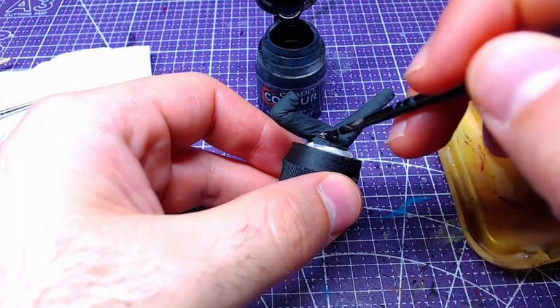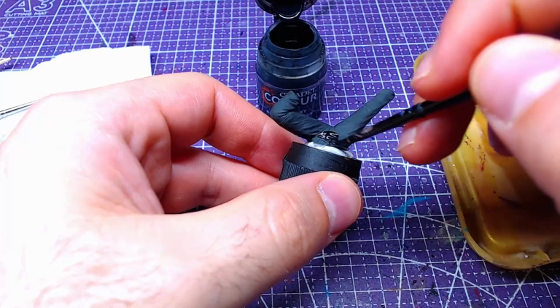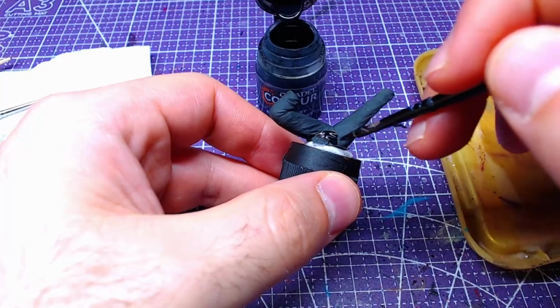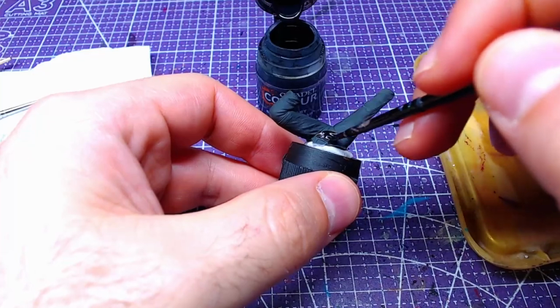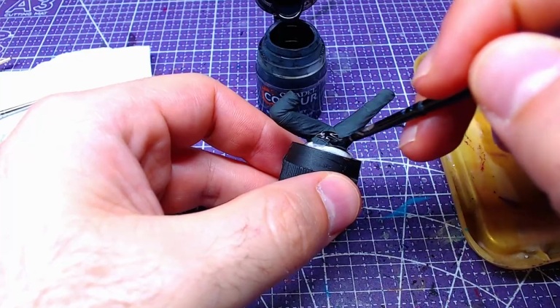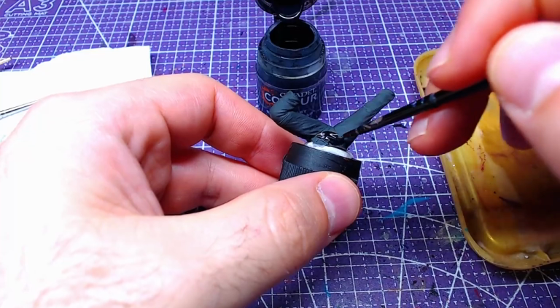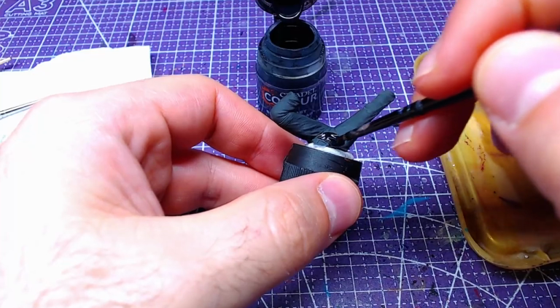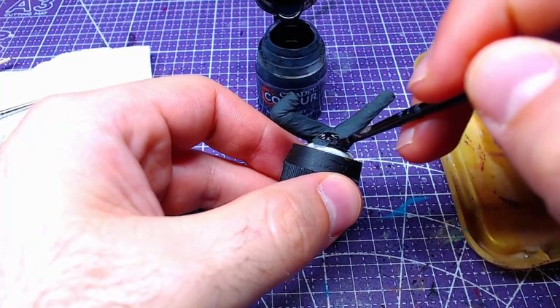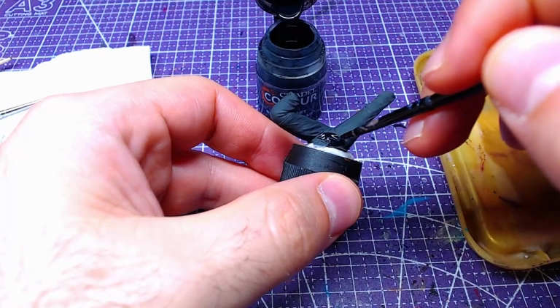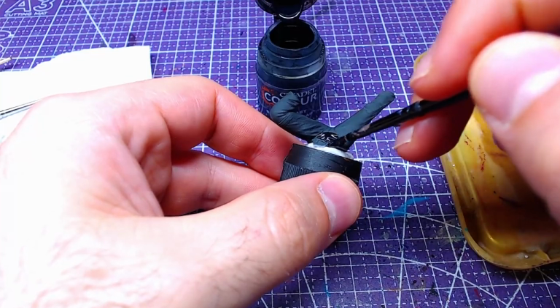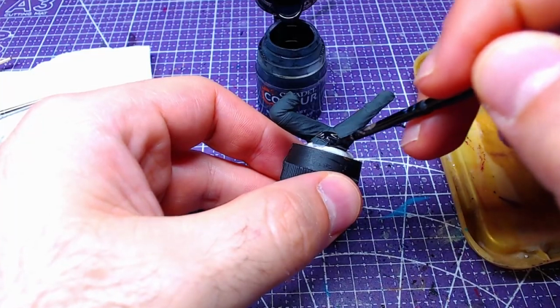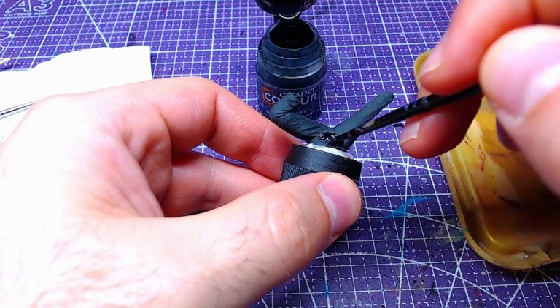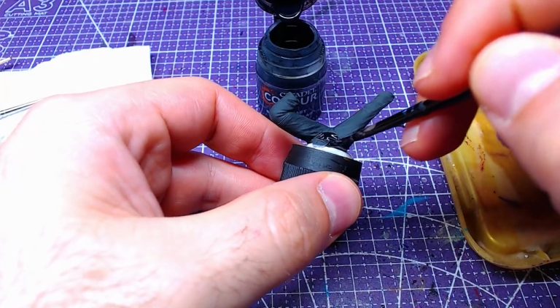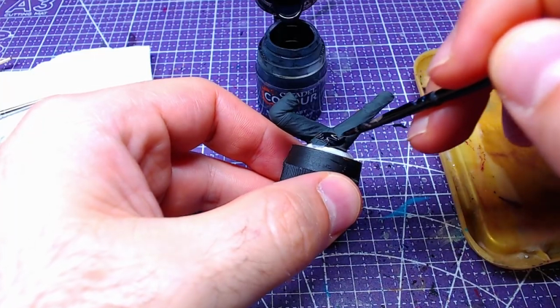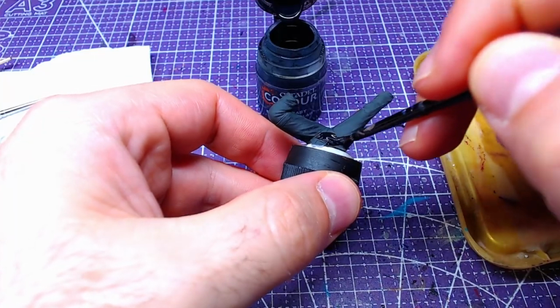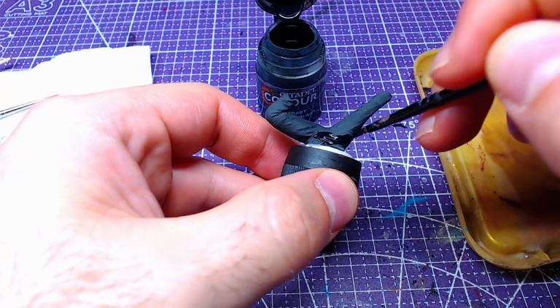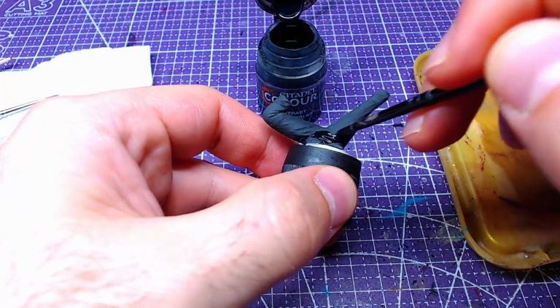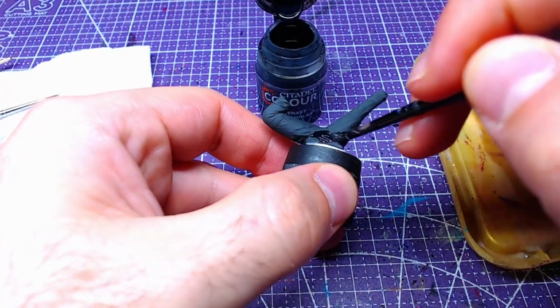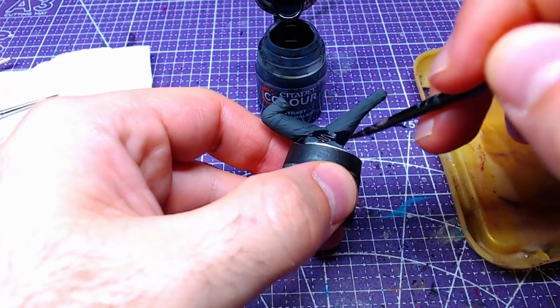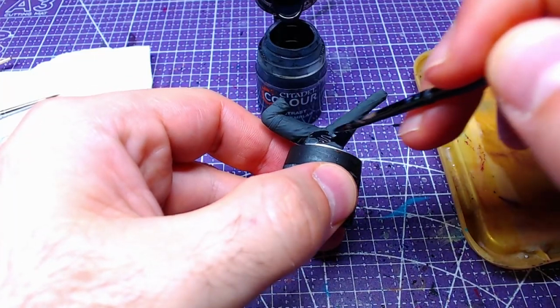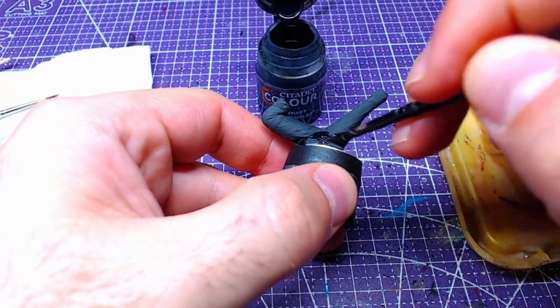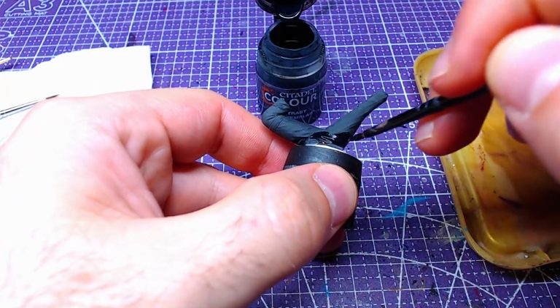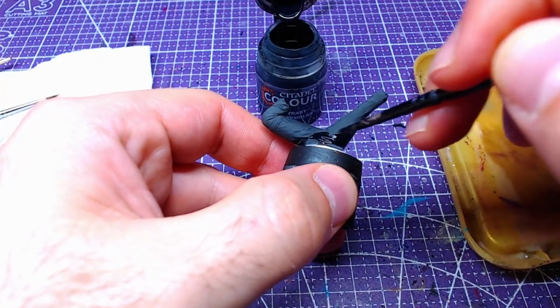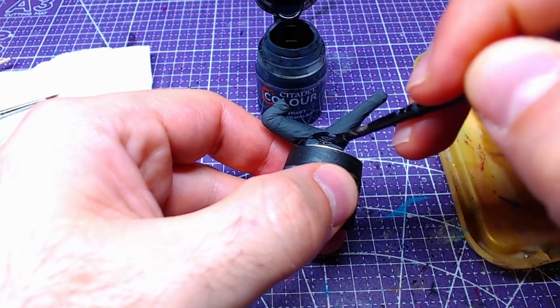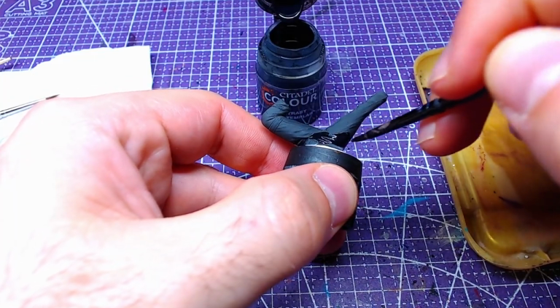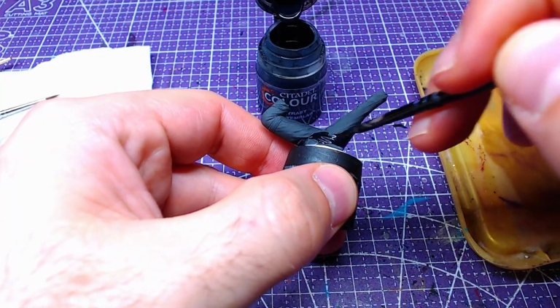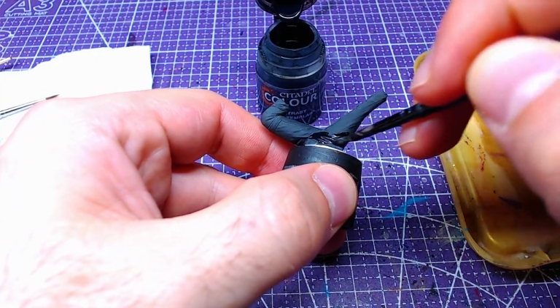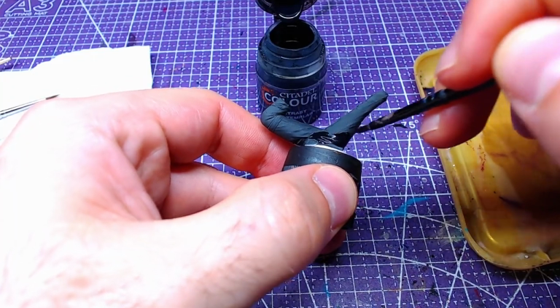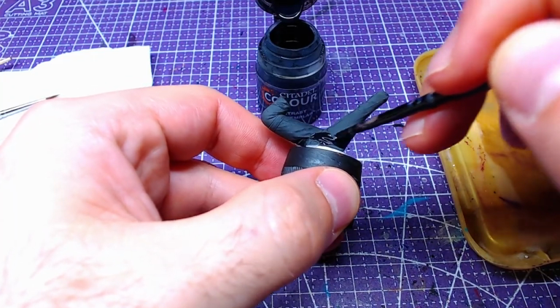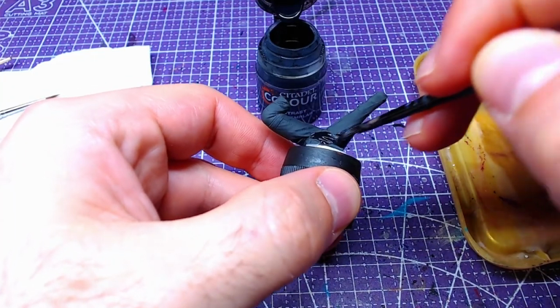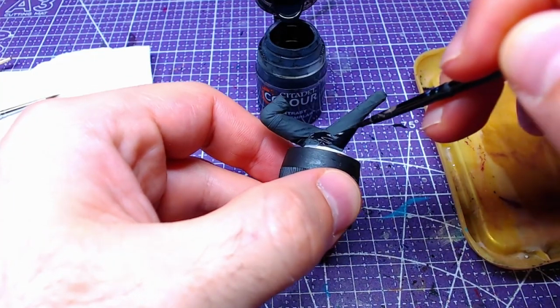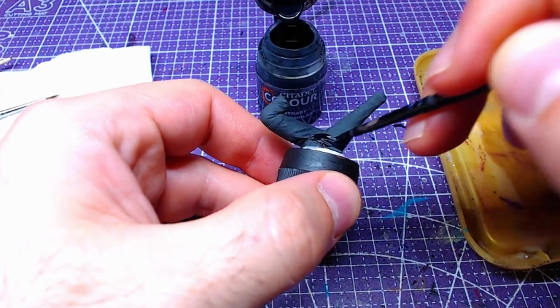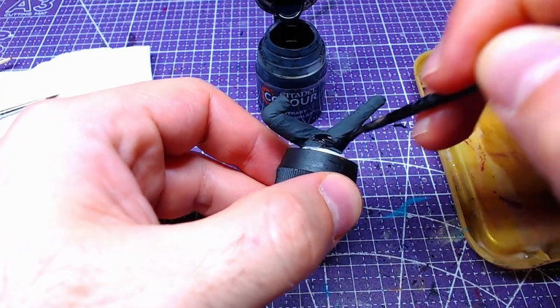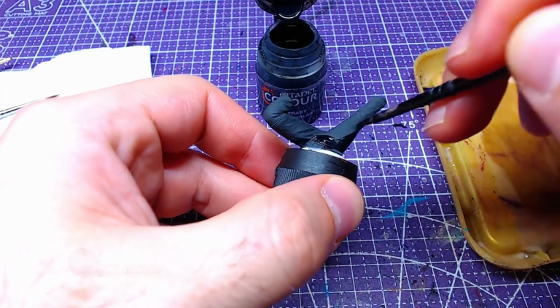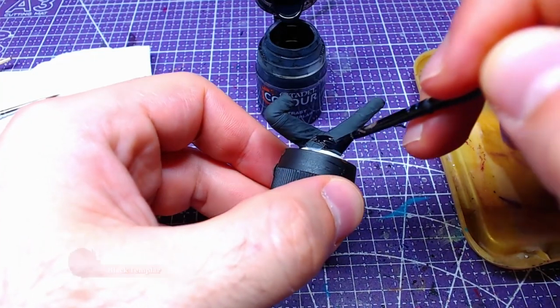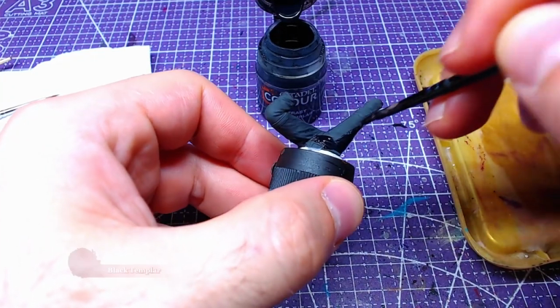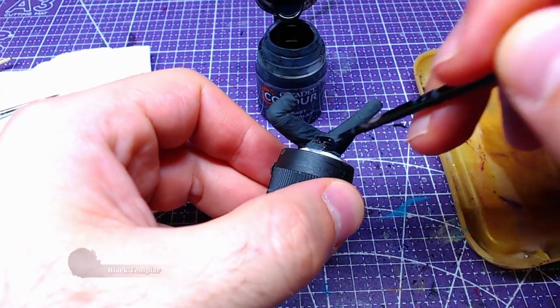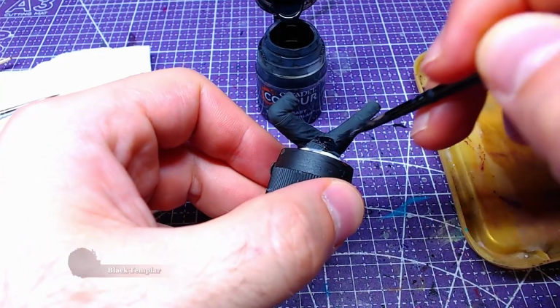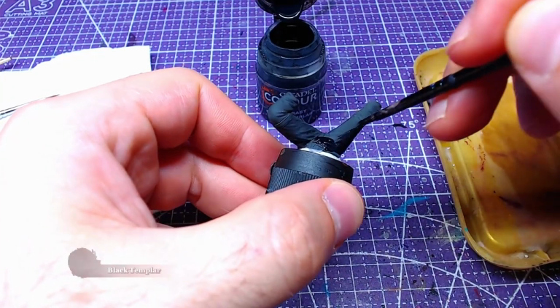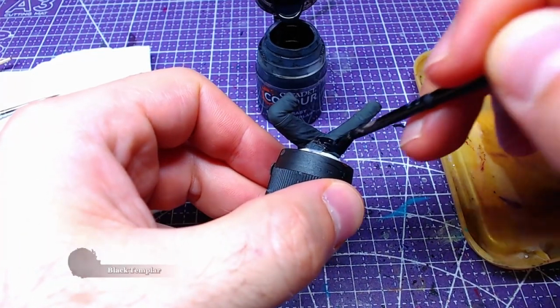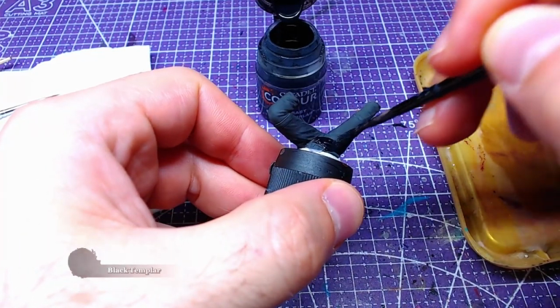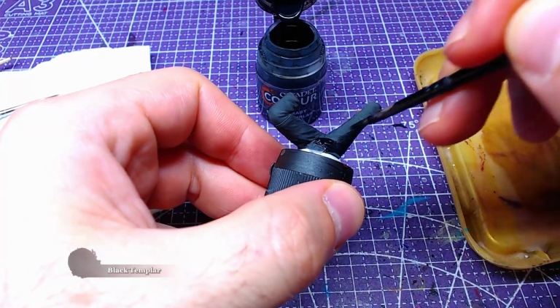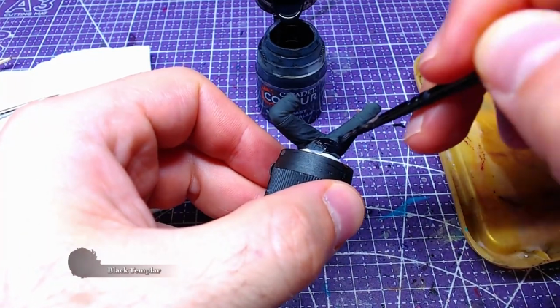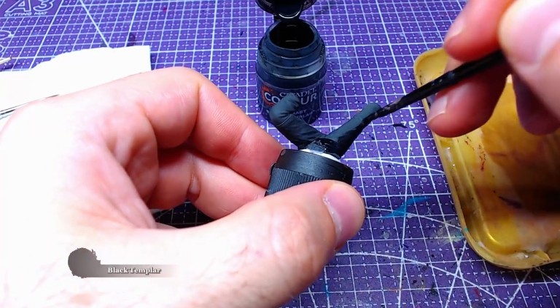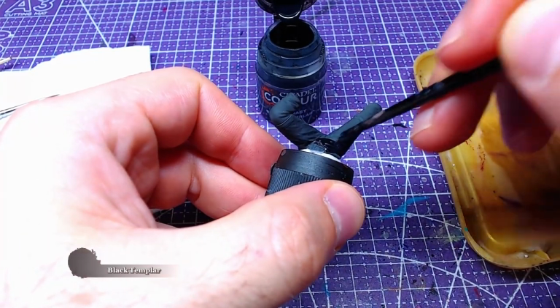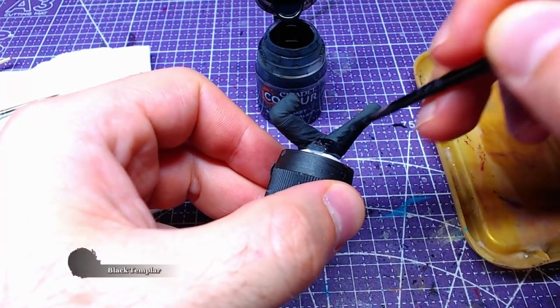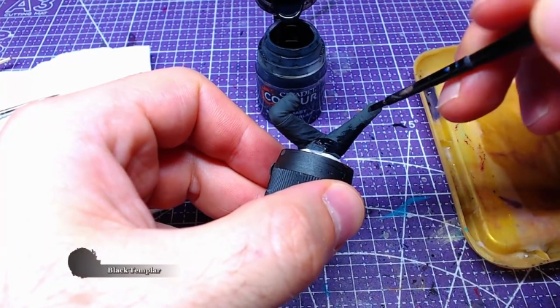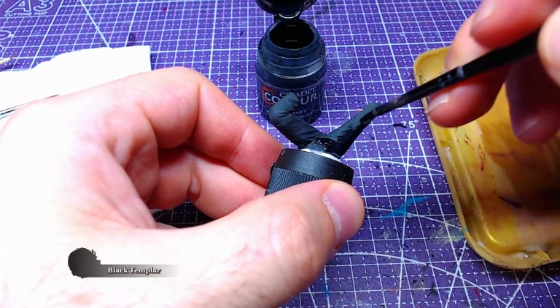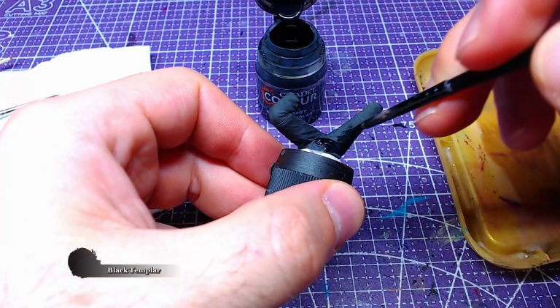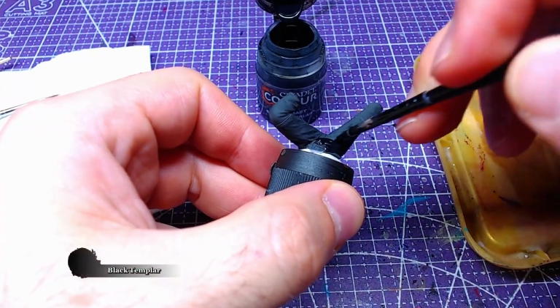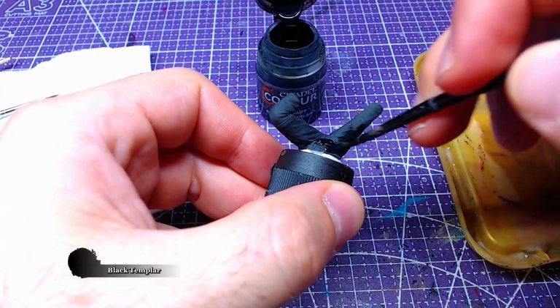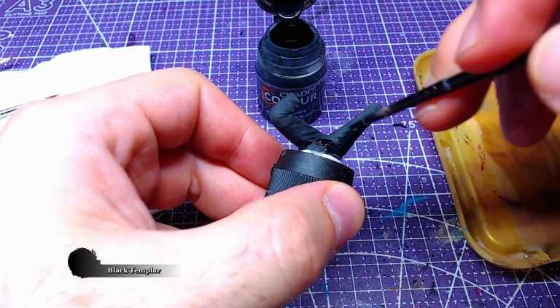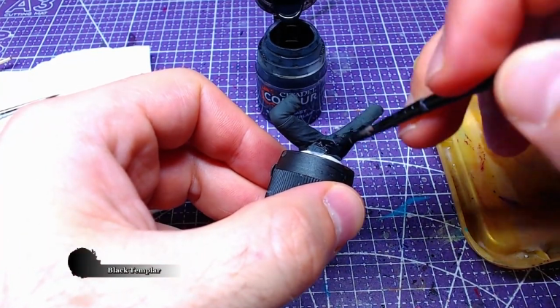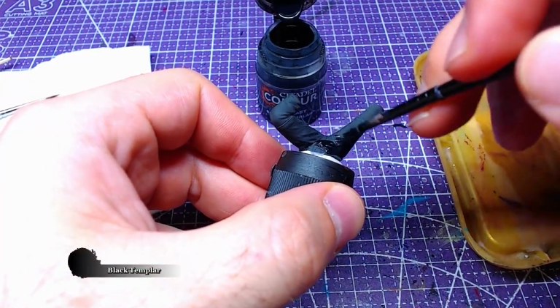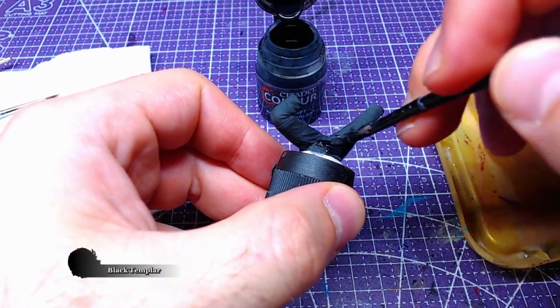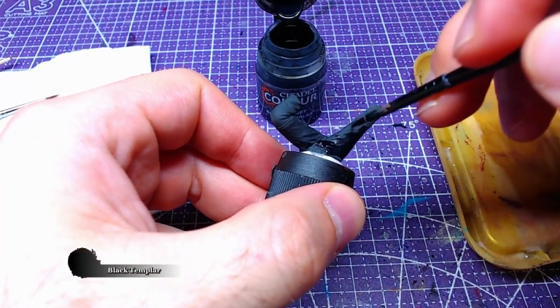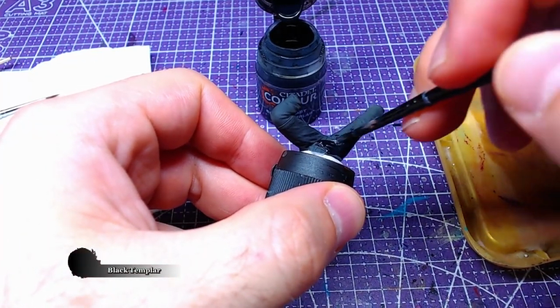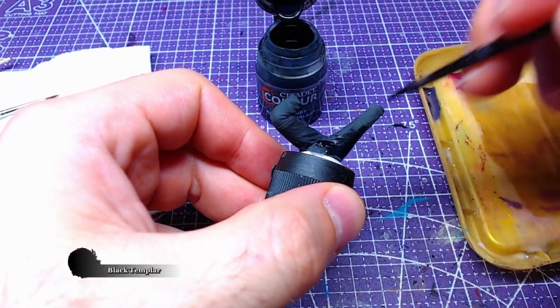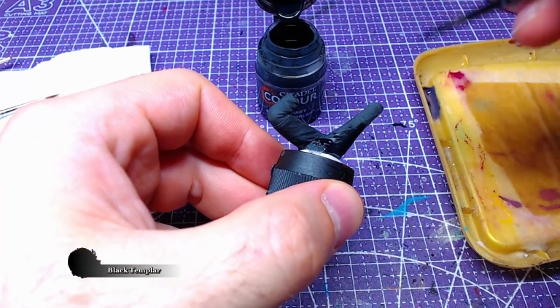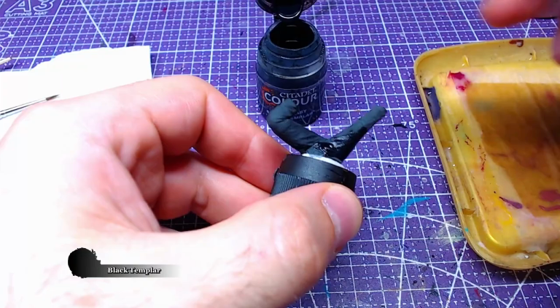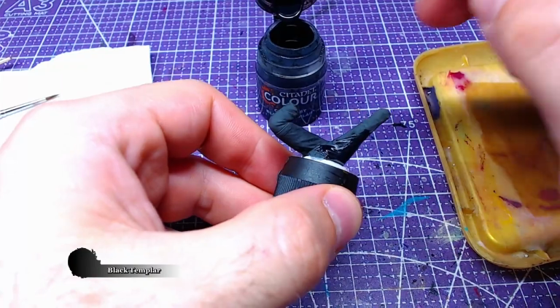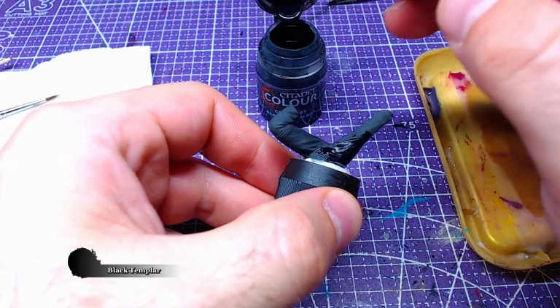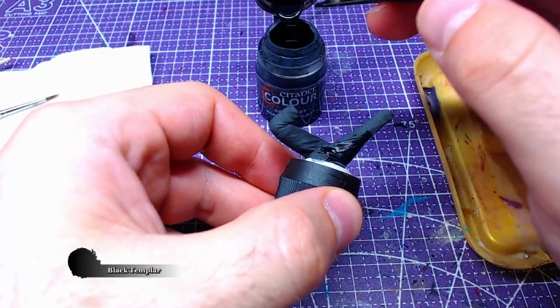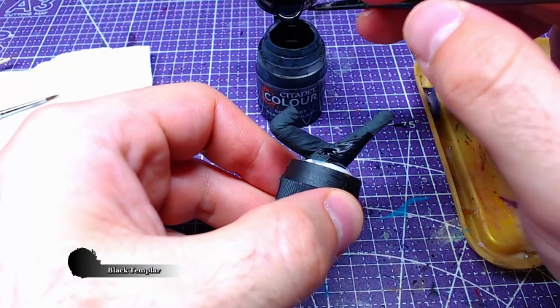With the boots over, we will now proceed to the legs. Cover the entire piece with Black Templar.